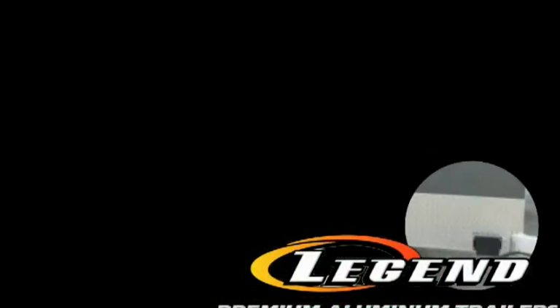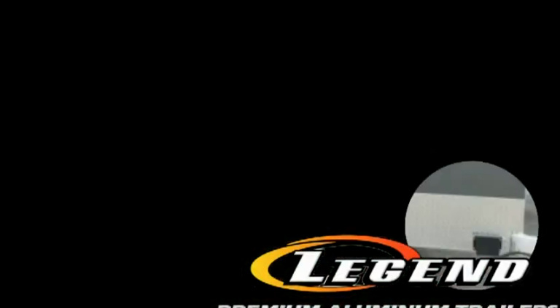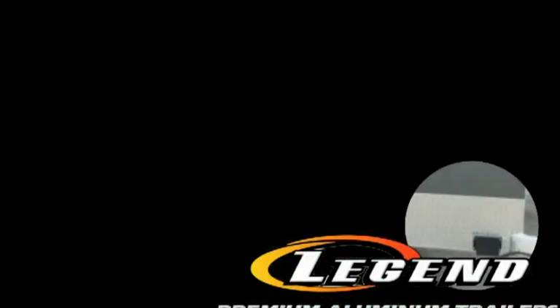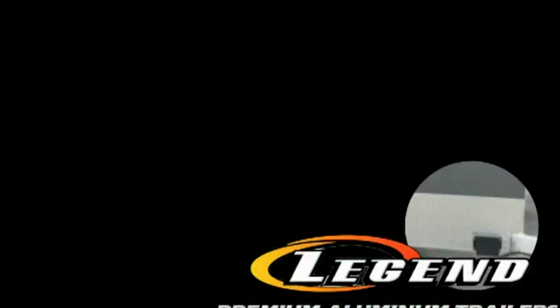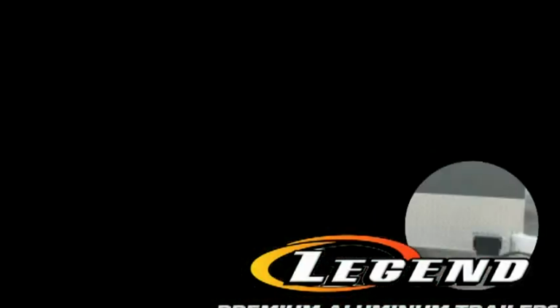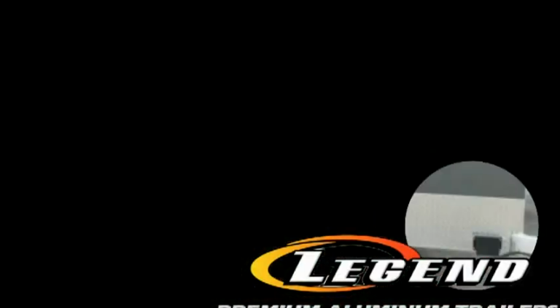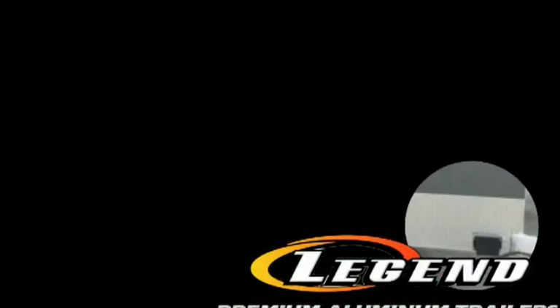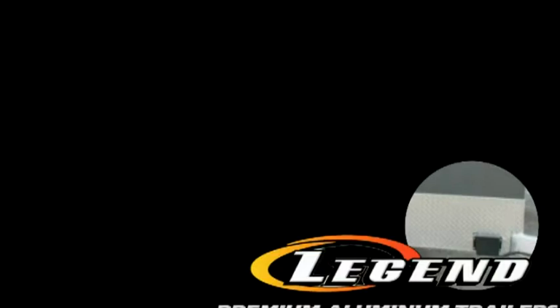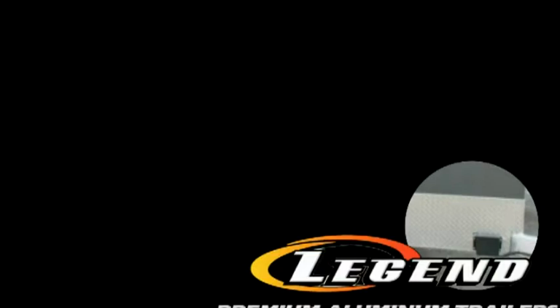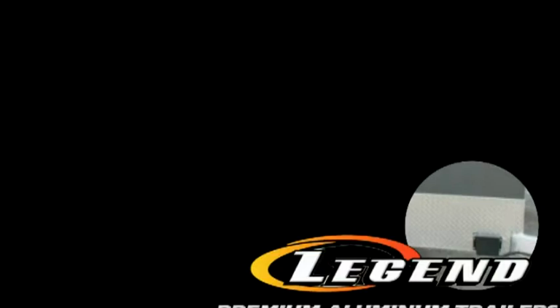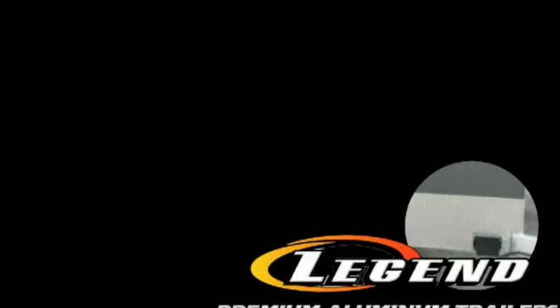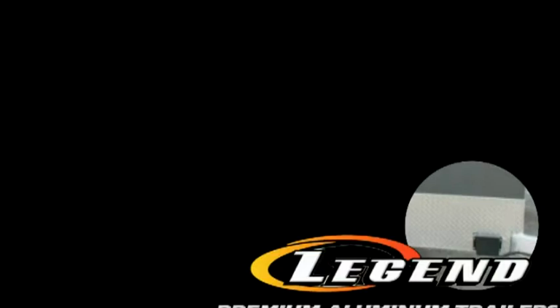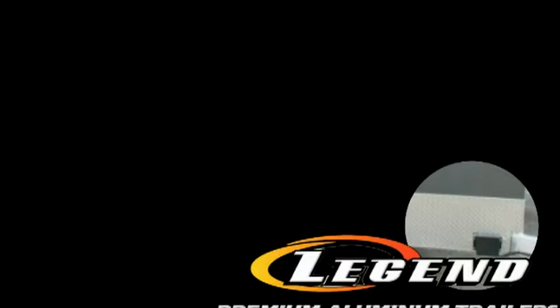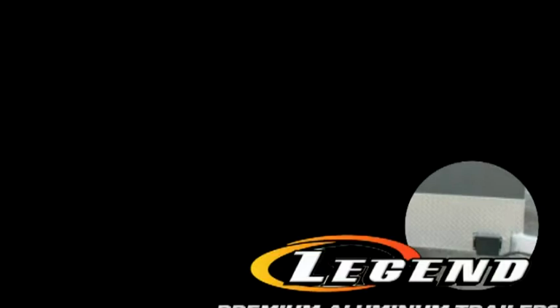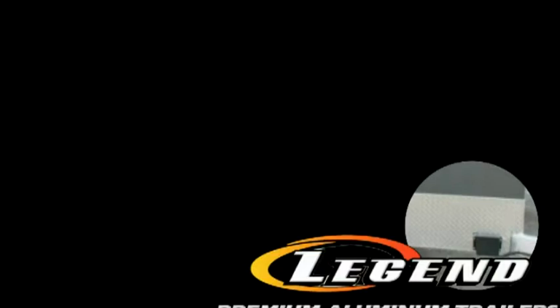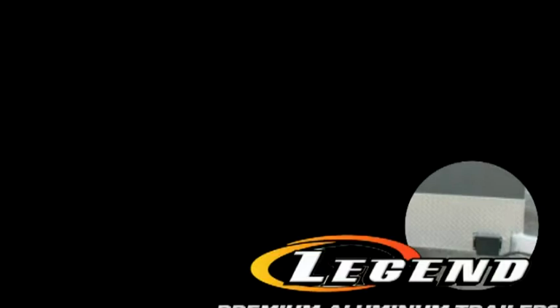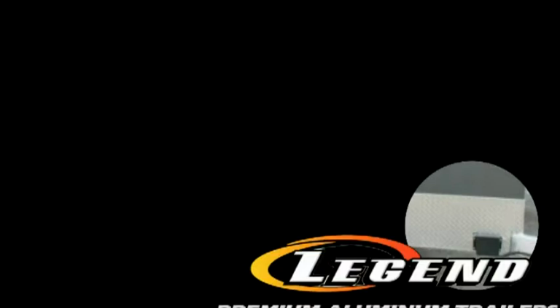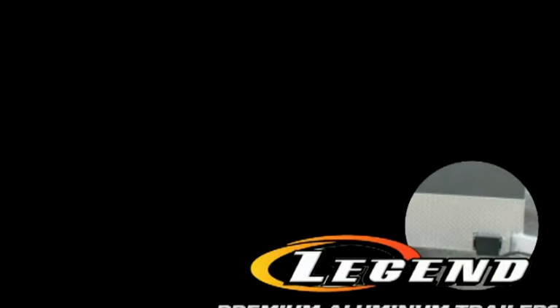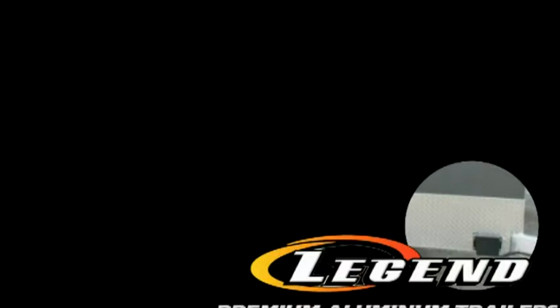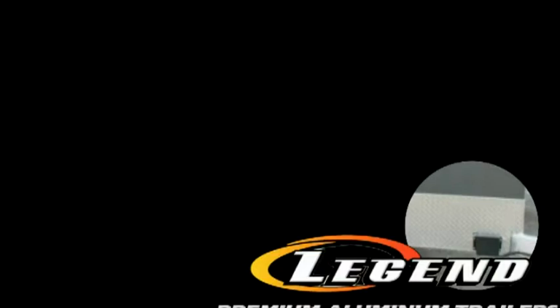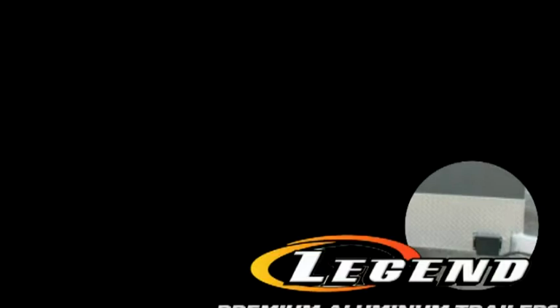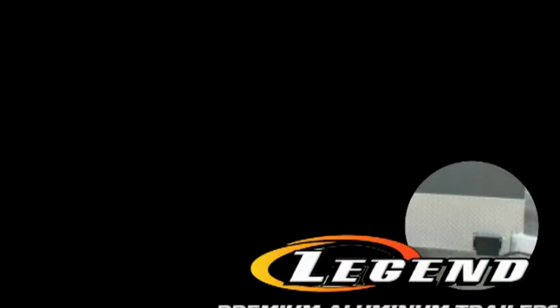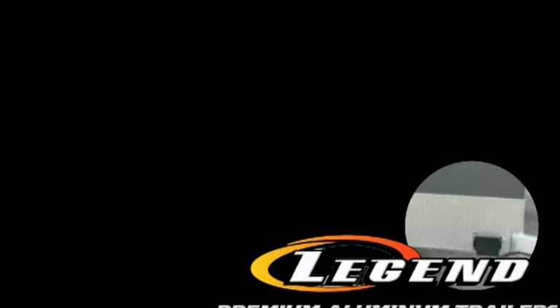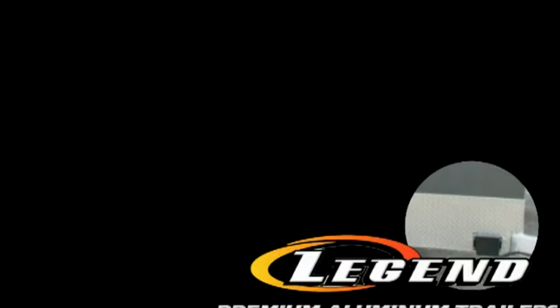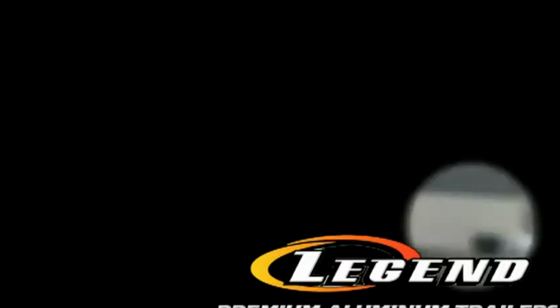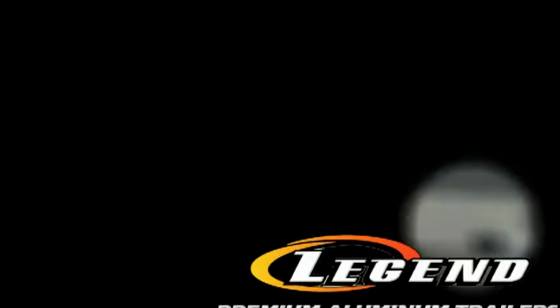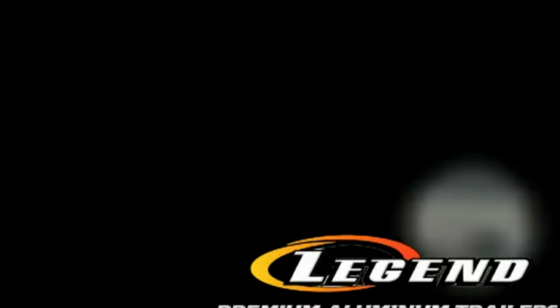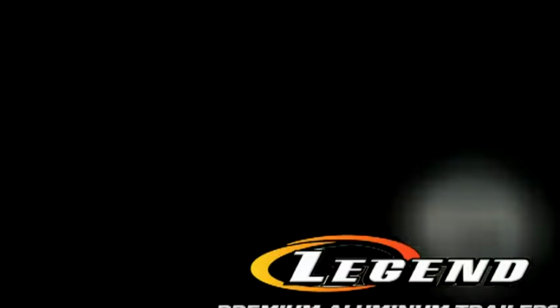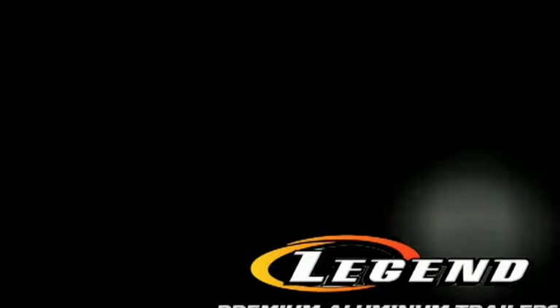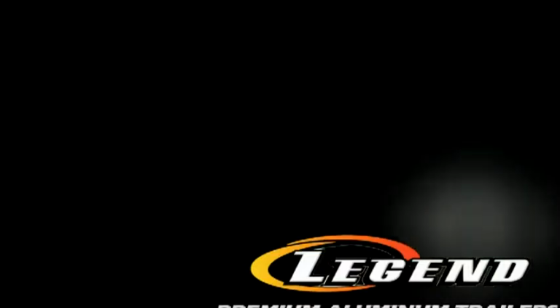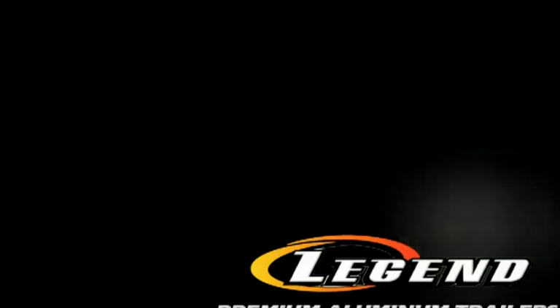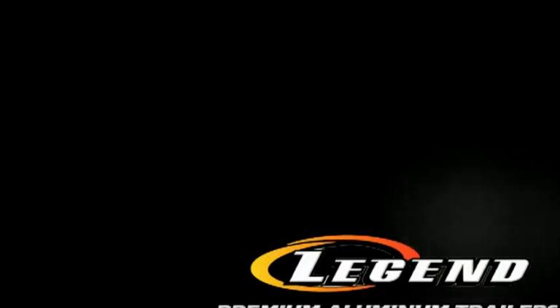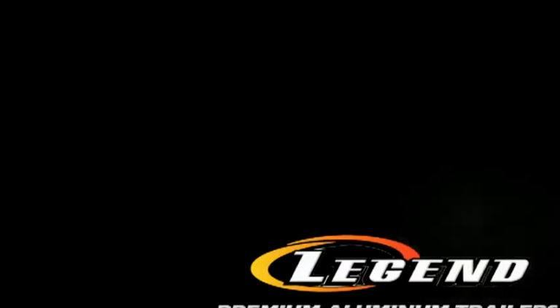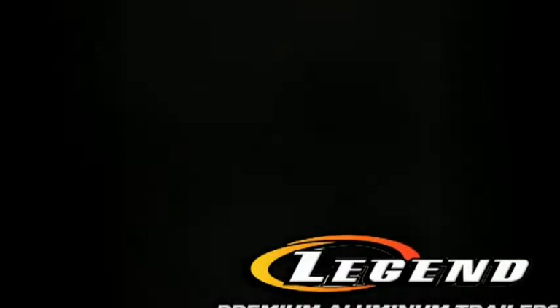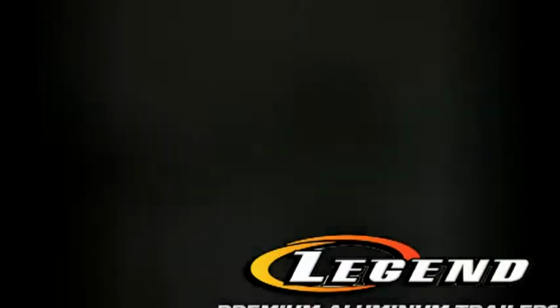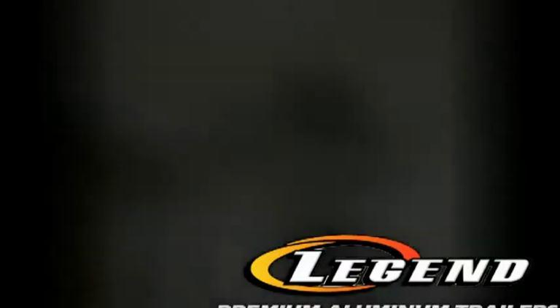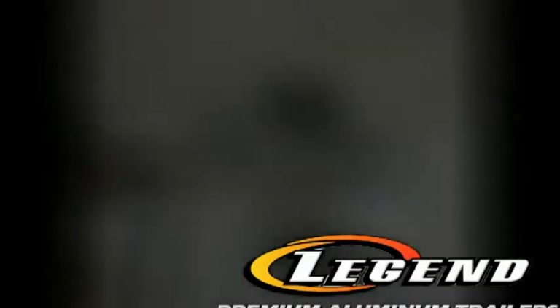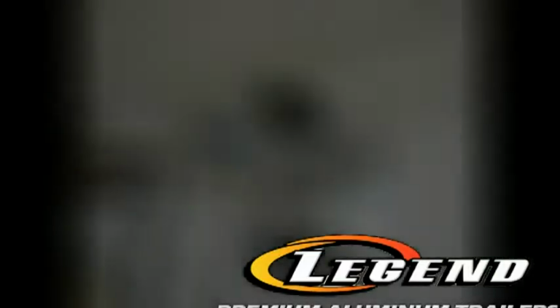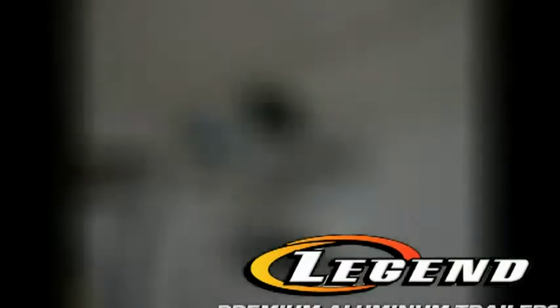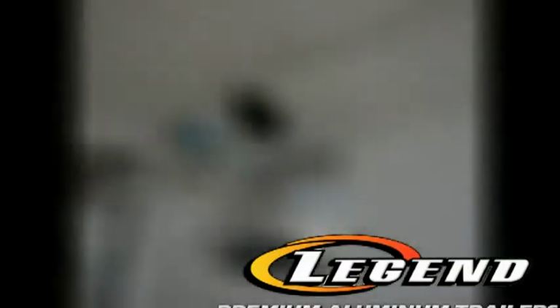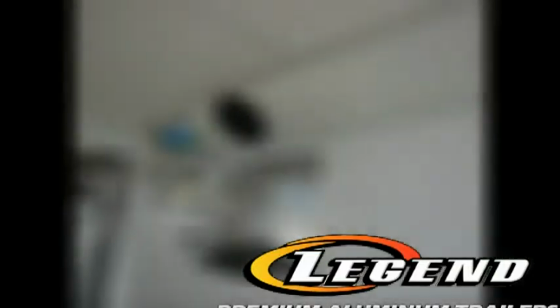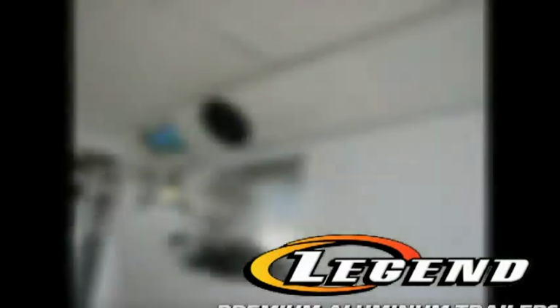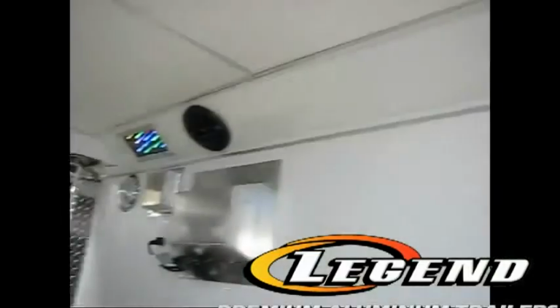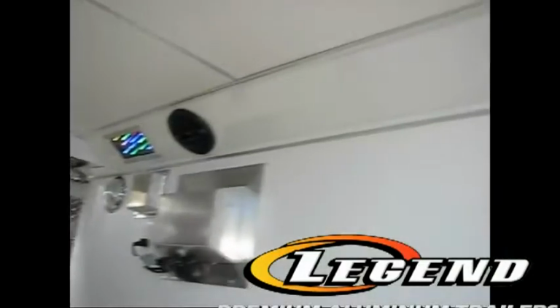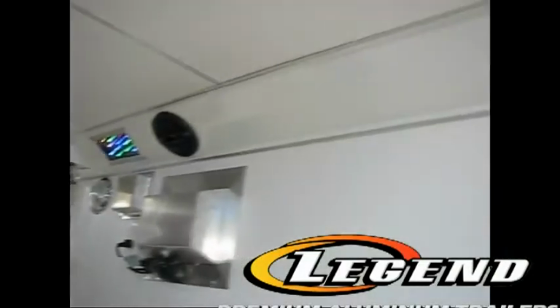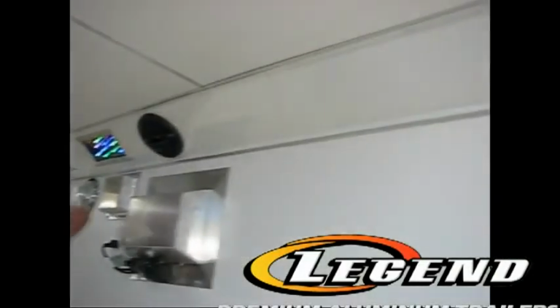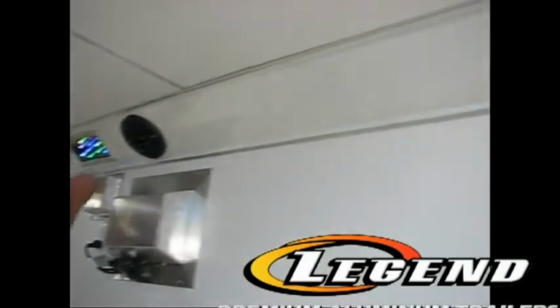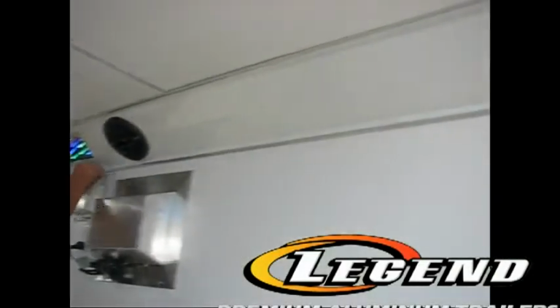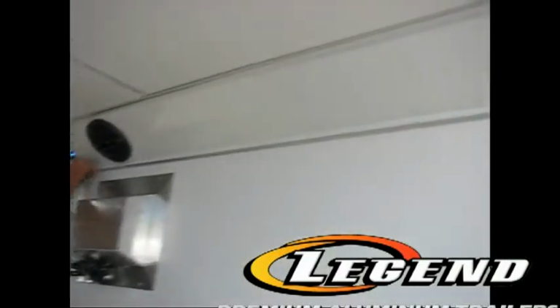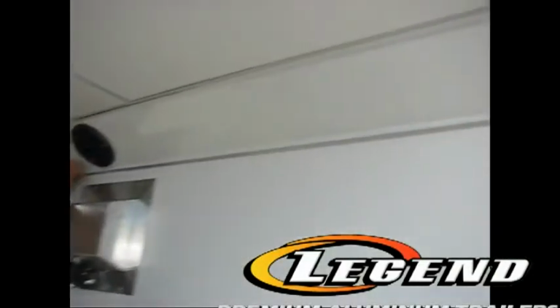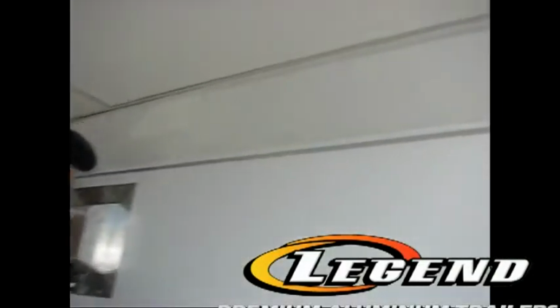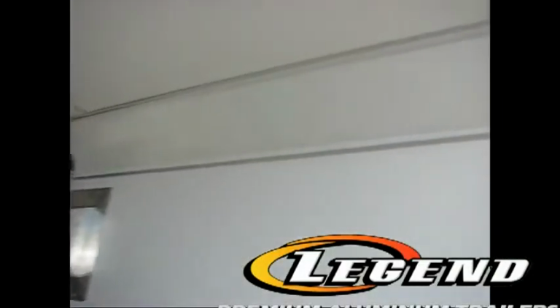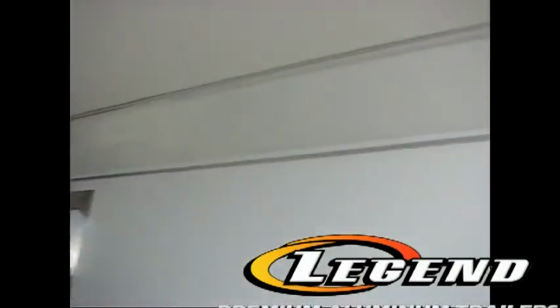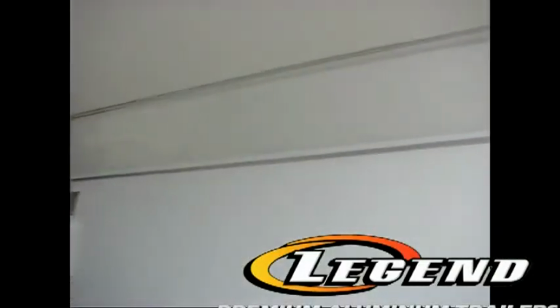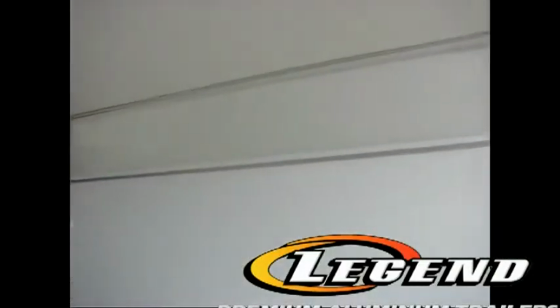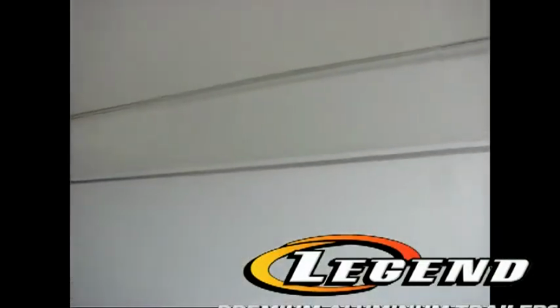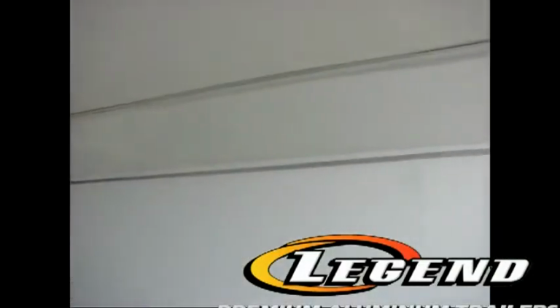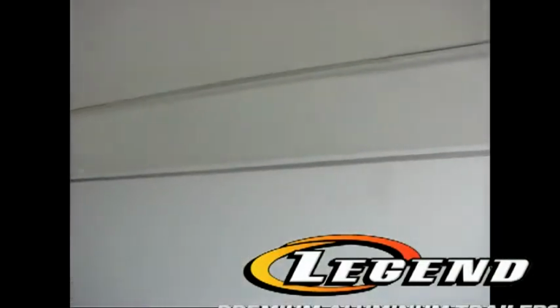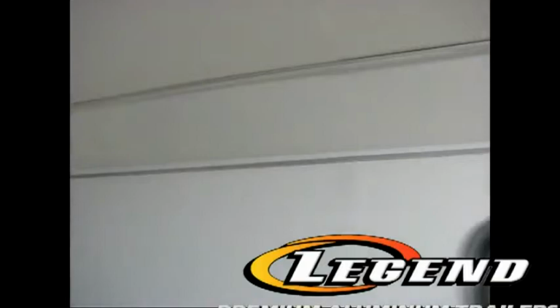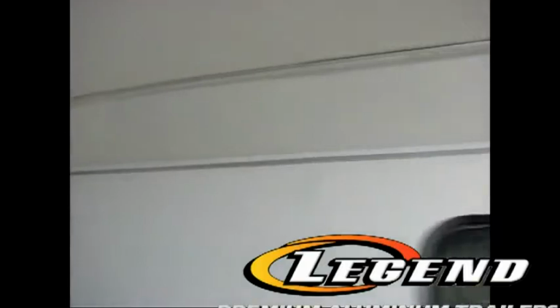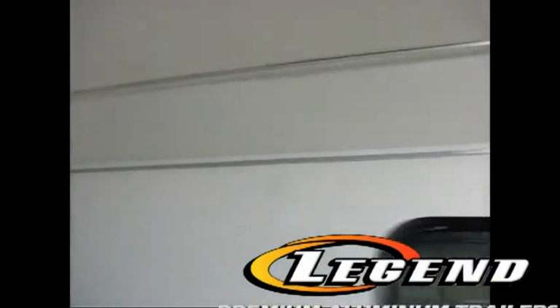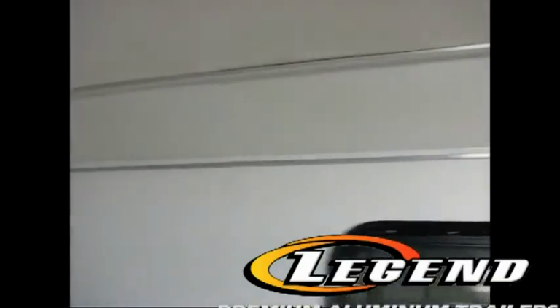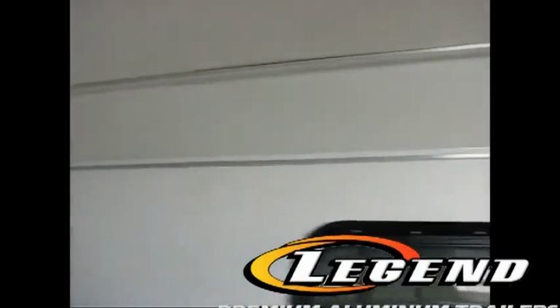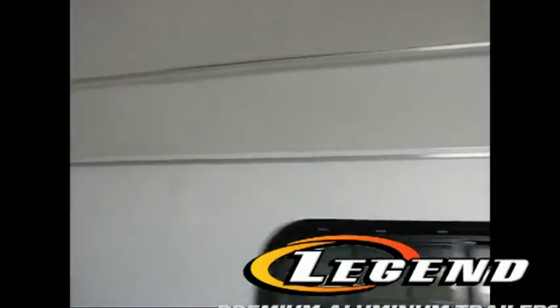All Trail Masters have deluxe white interior, optional aluminum wheels, interior fluorescent lighting, and many other fine details. But the most important feature you'll find with your new Trail Master is the security of the pull.